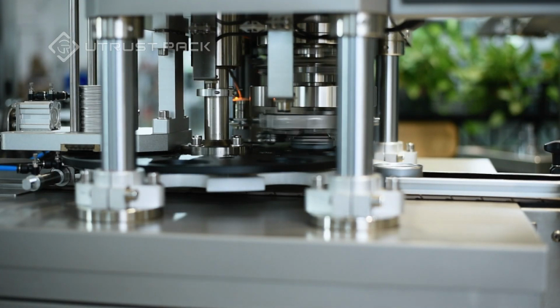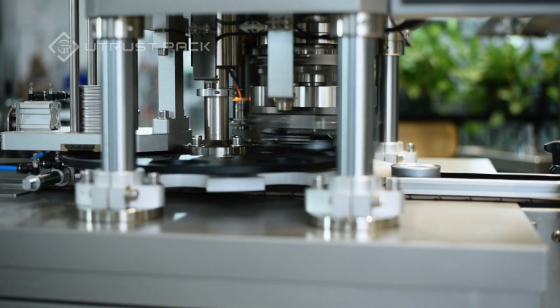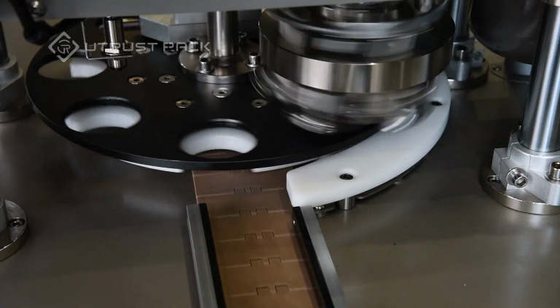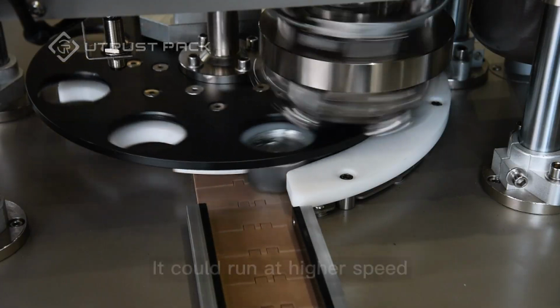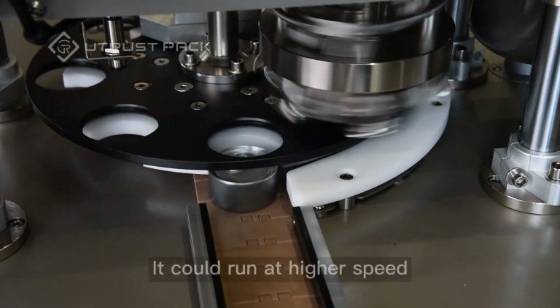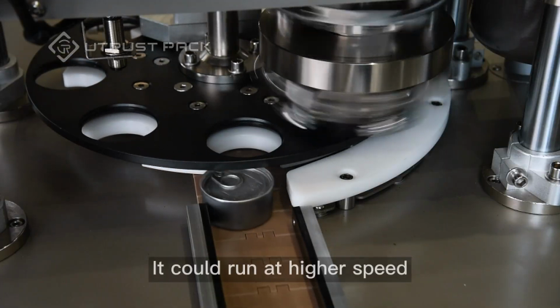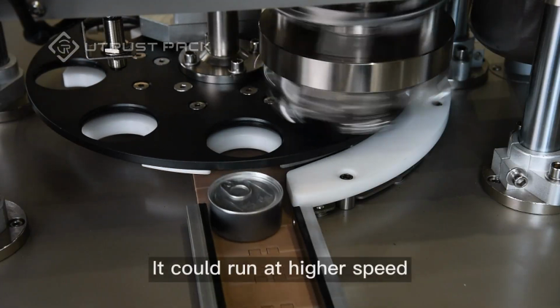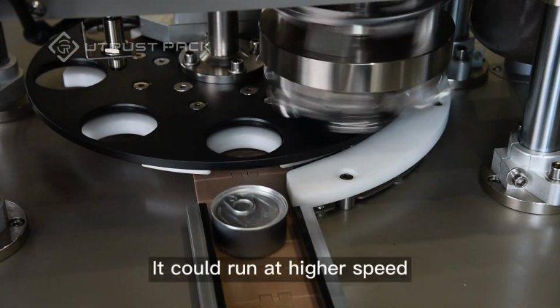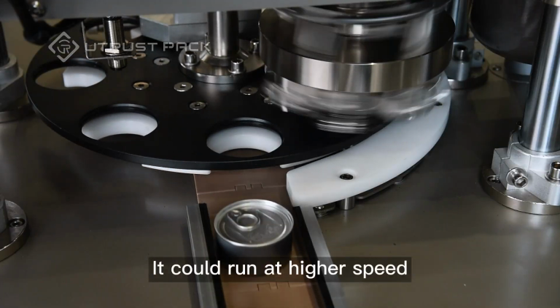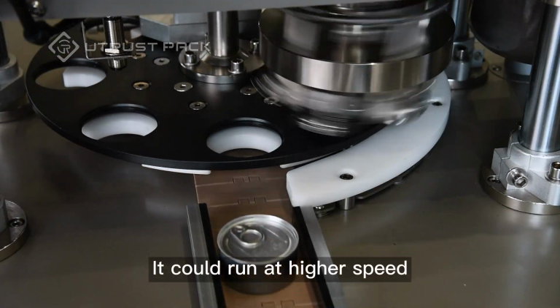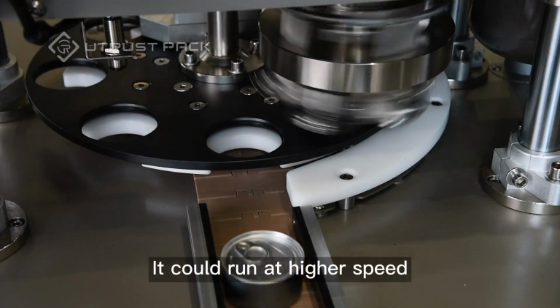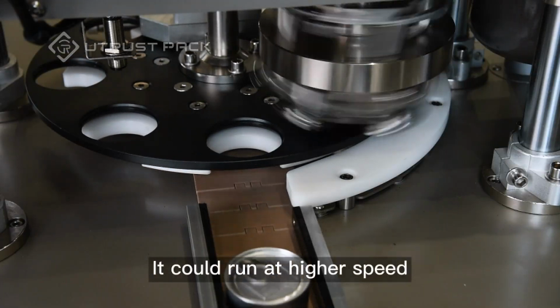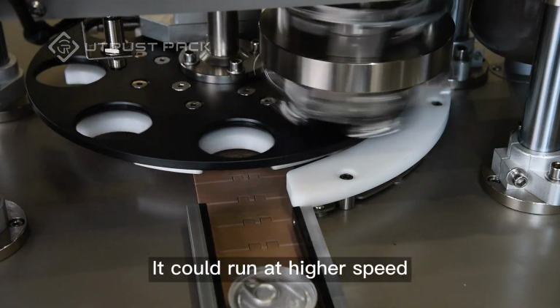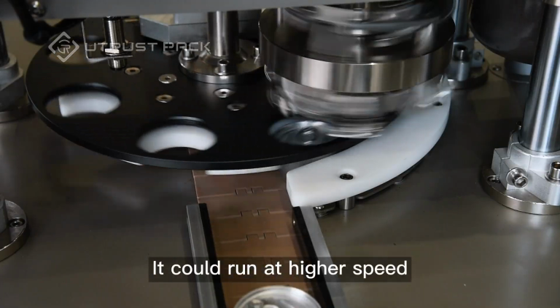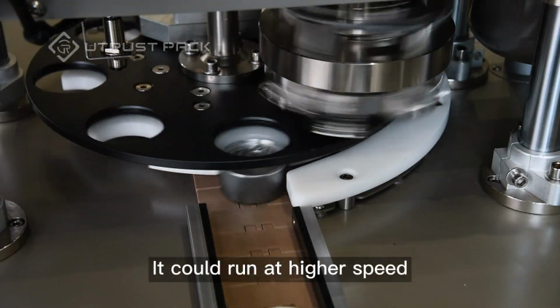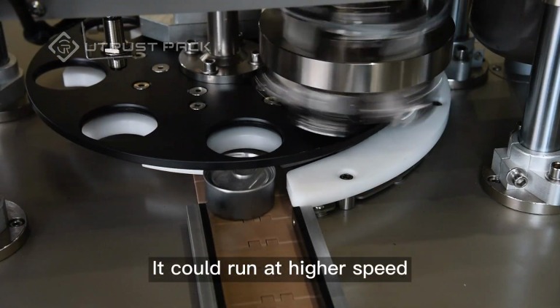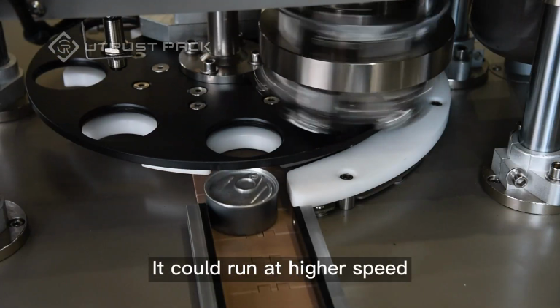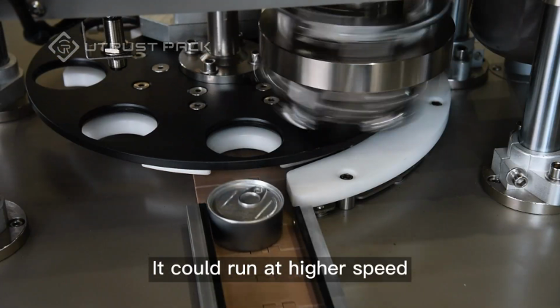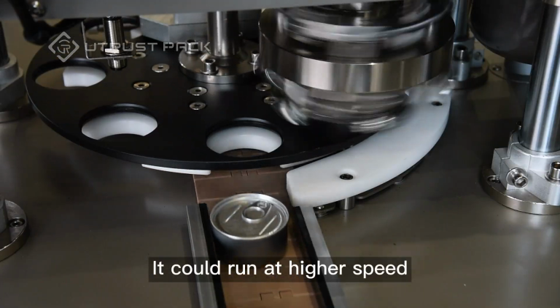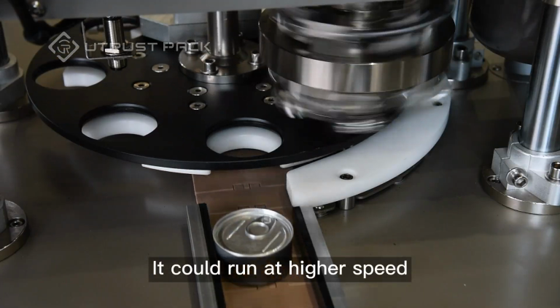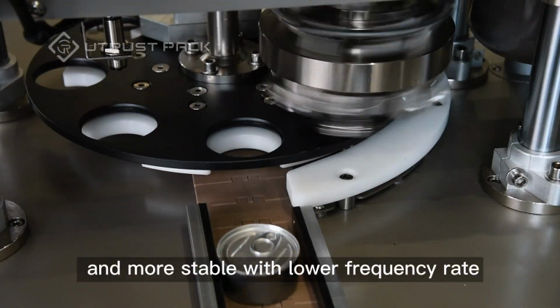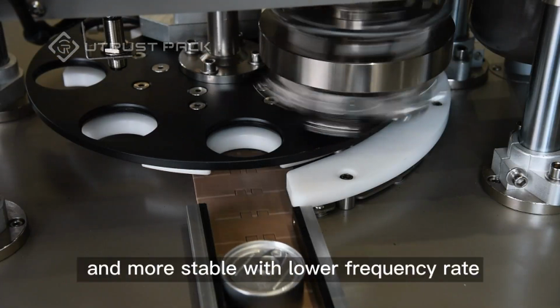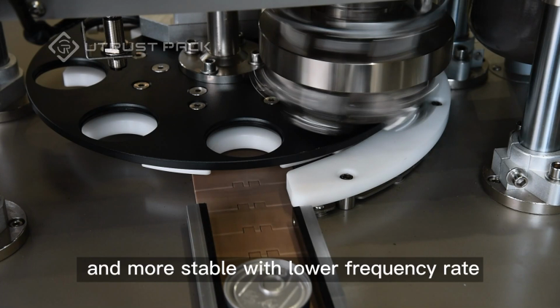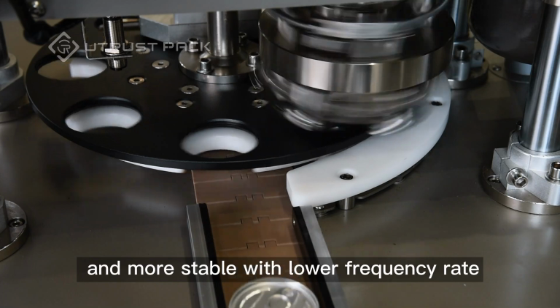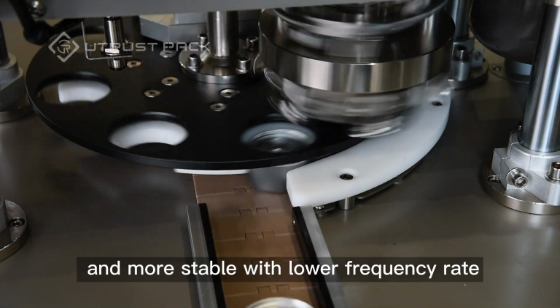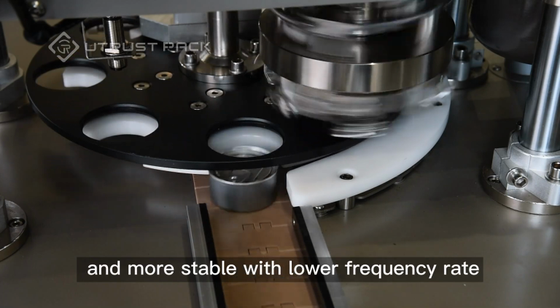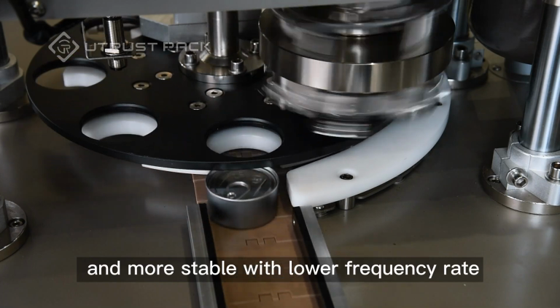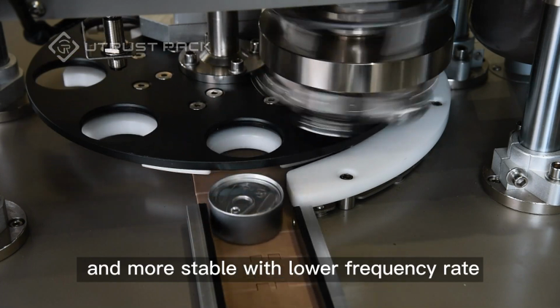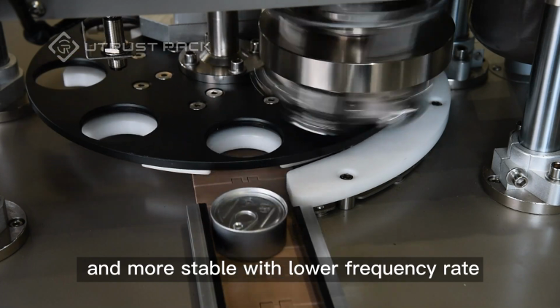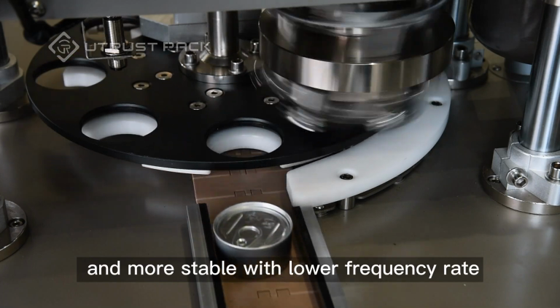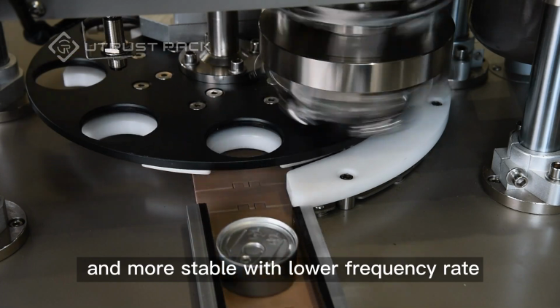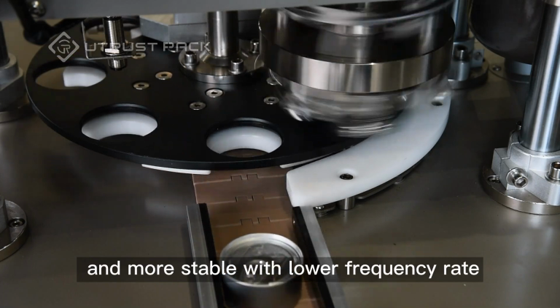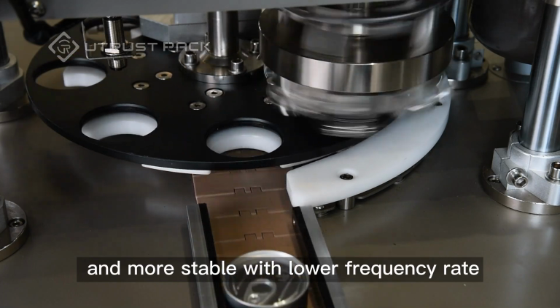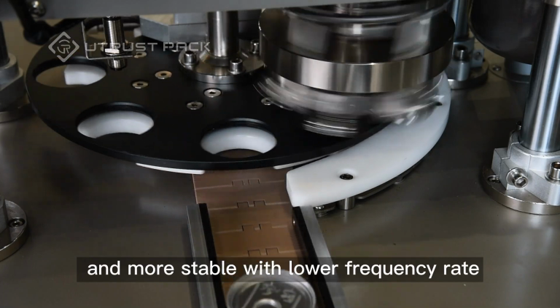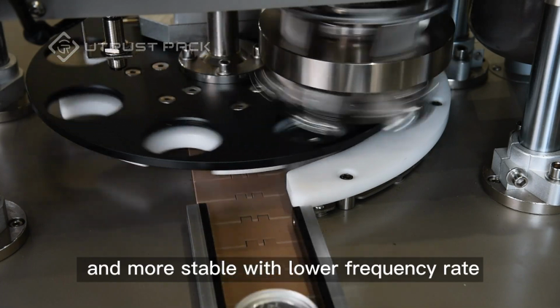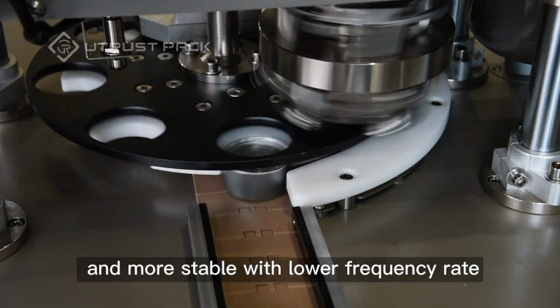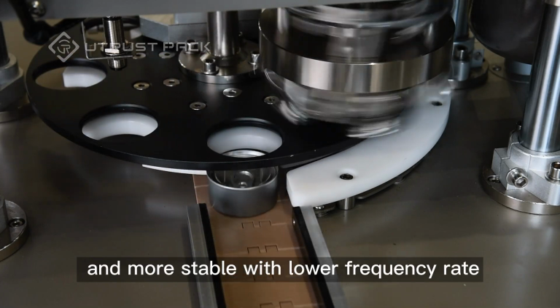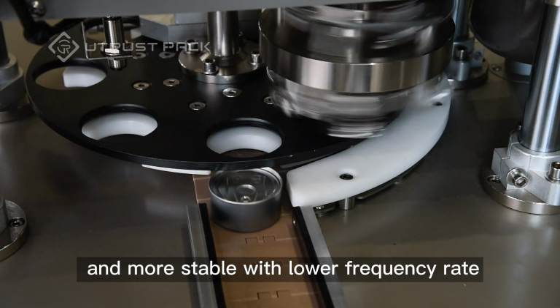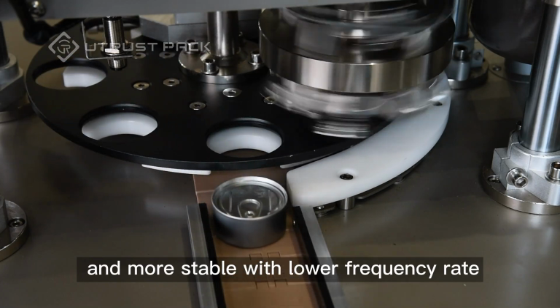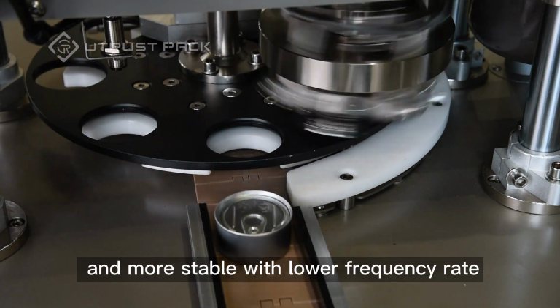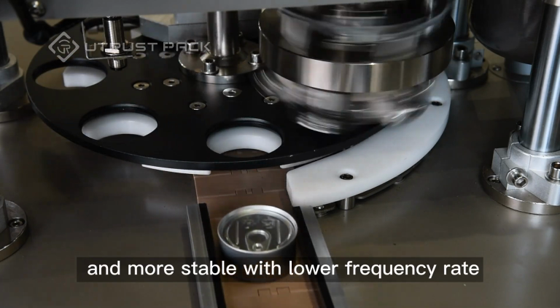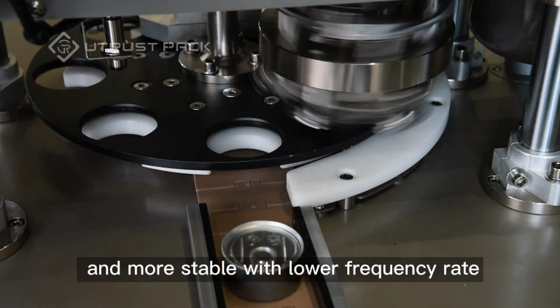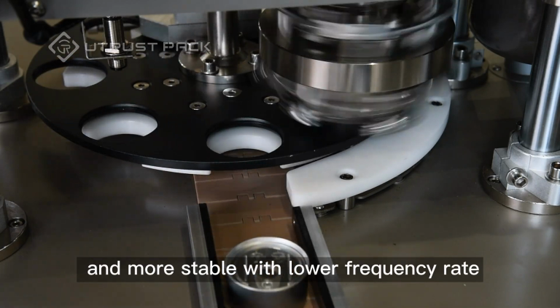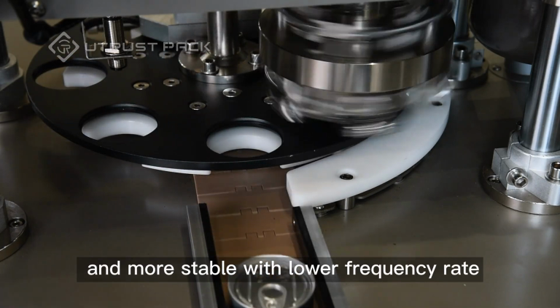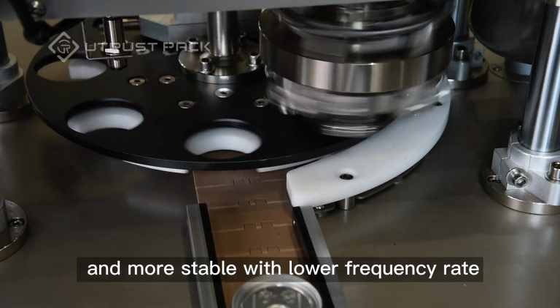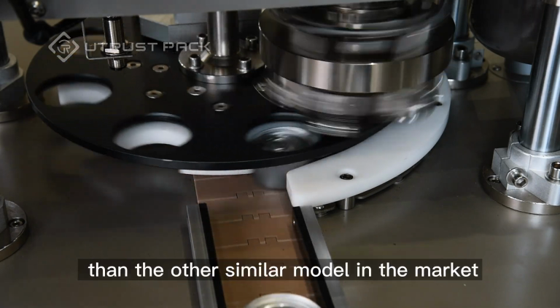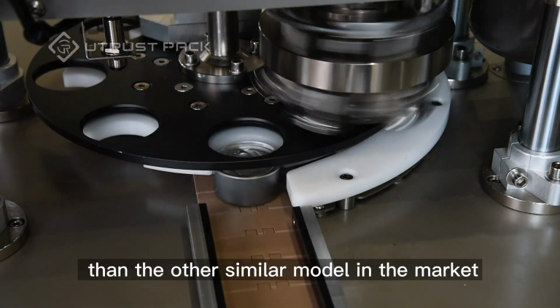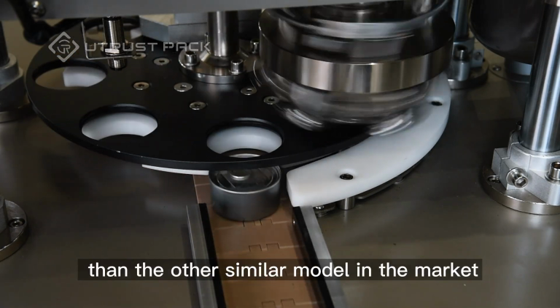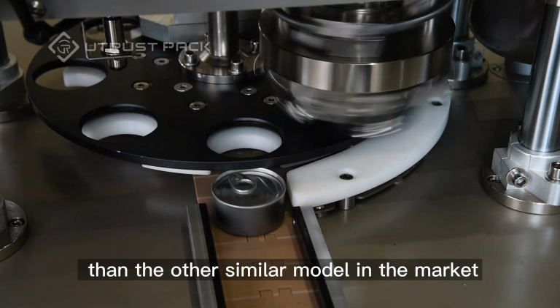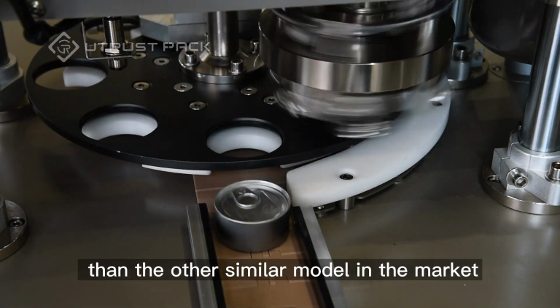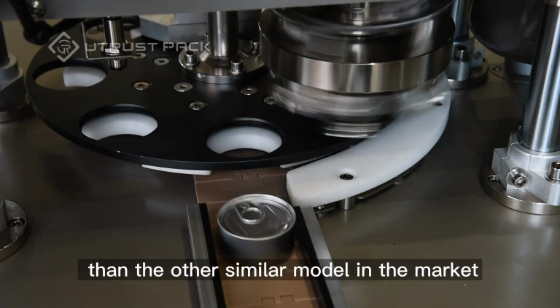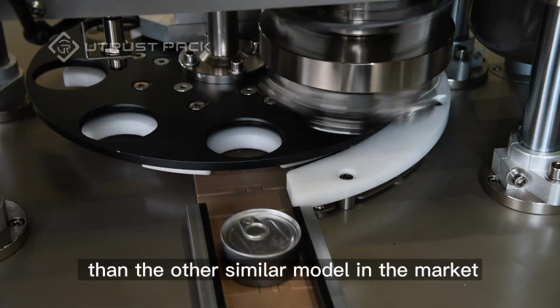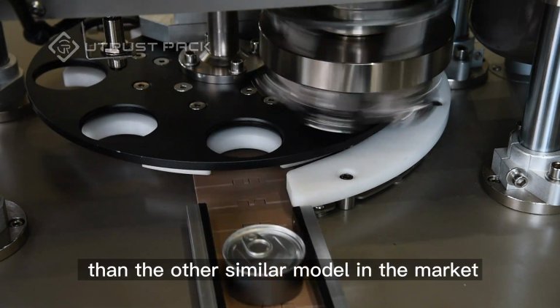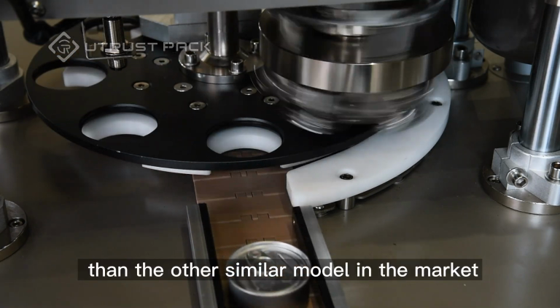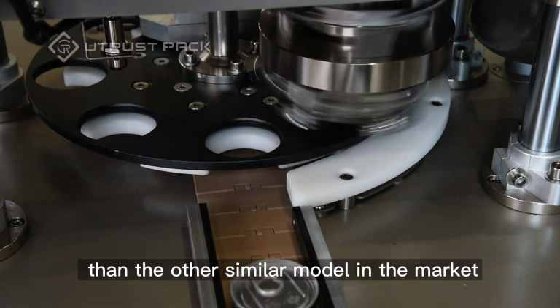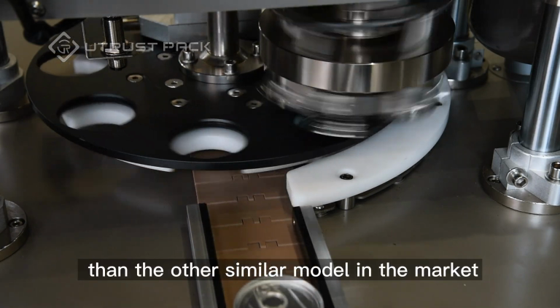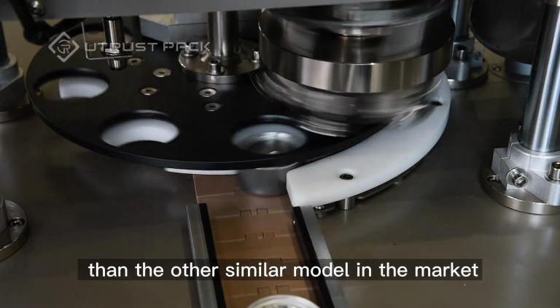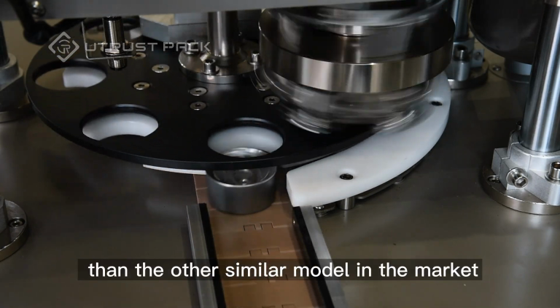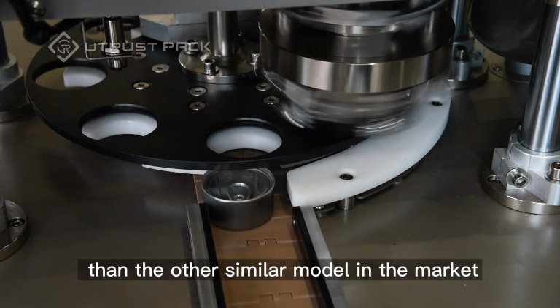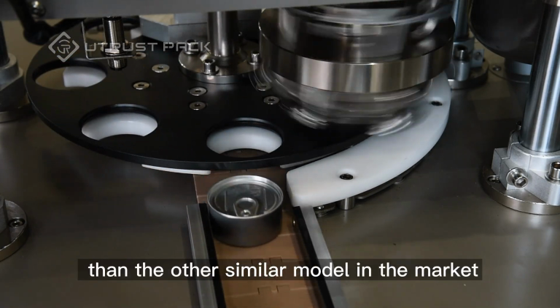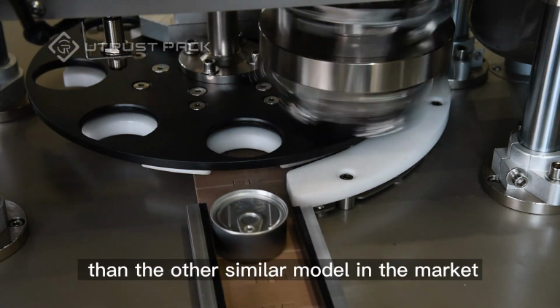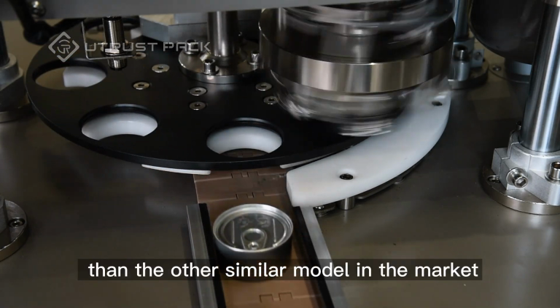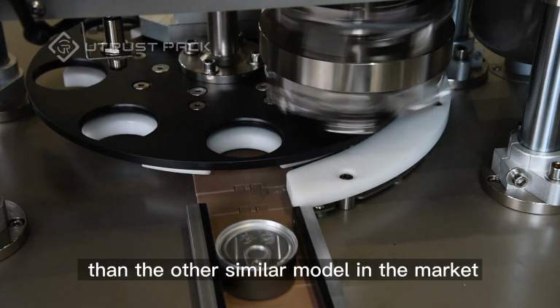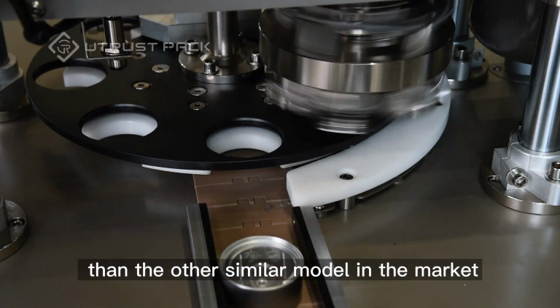It could run at higher speed and more stable with lower frequency rate than other similar models in the market.